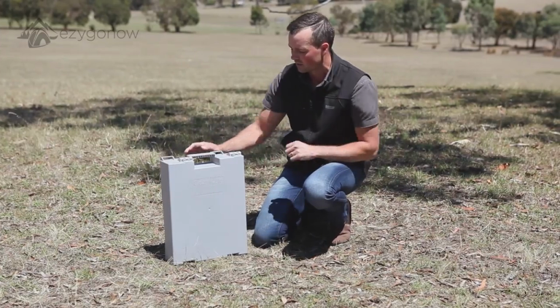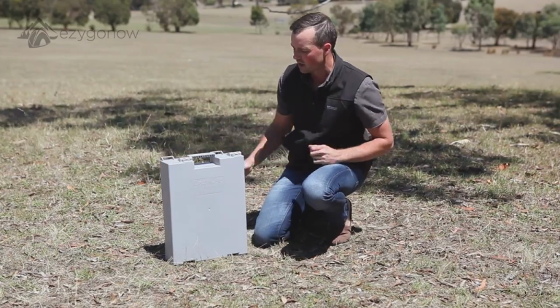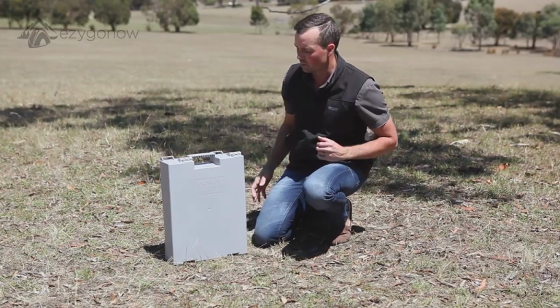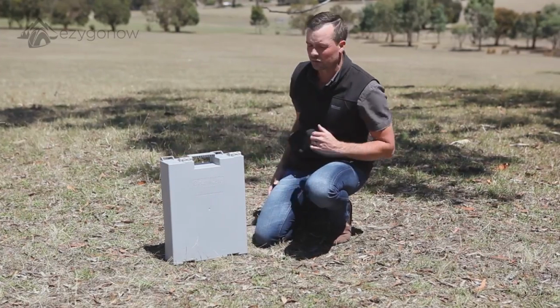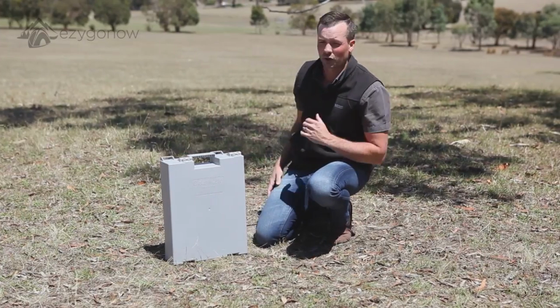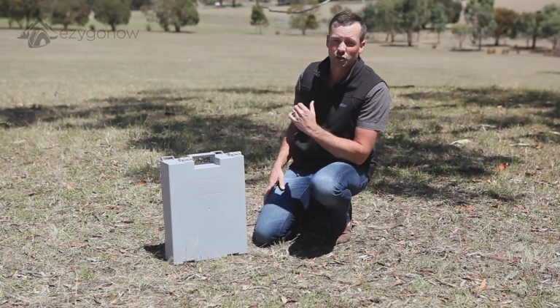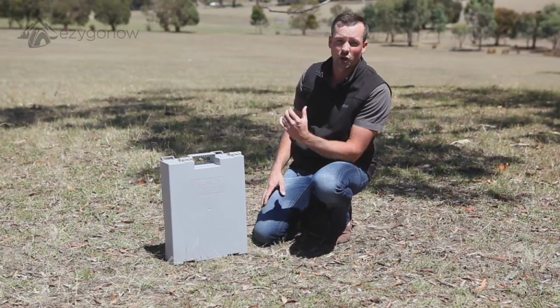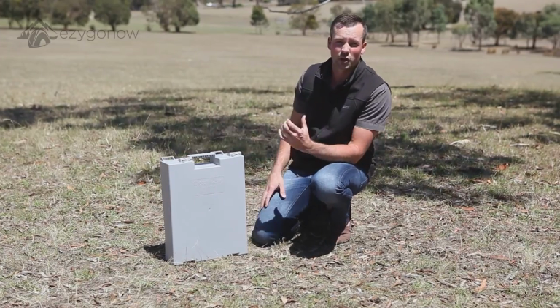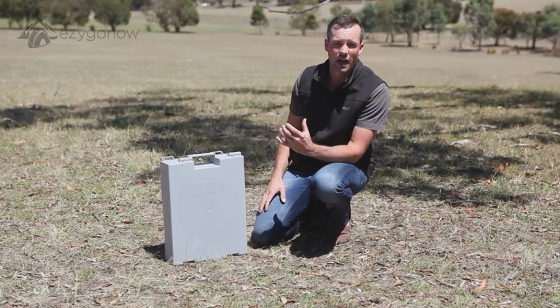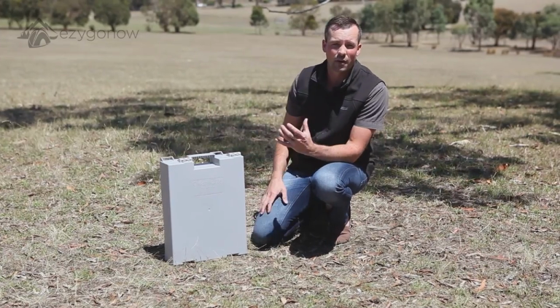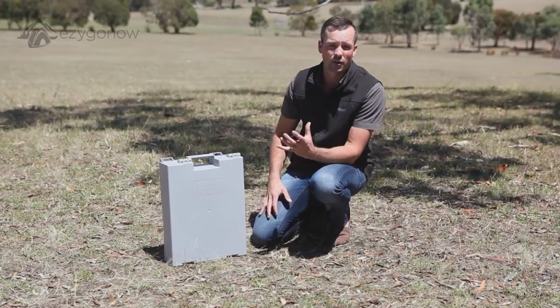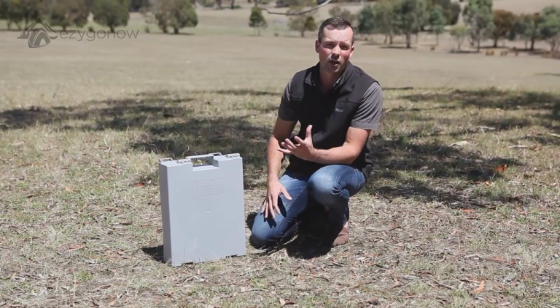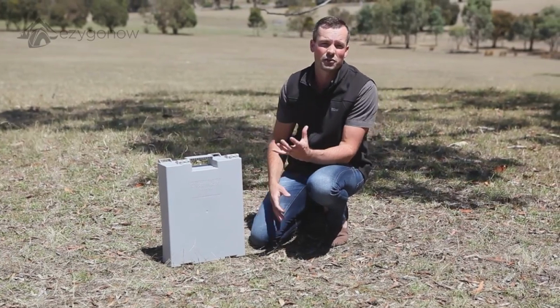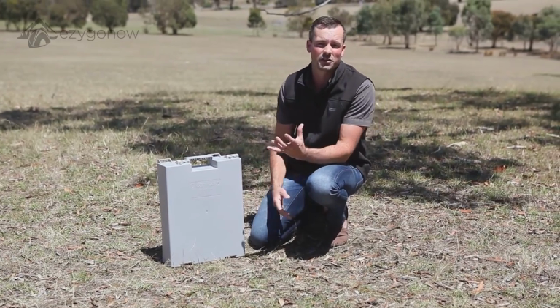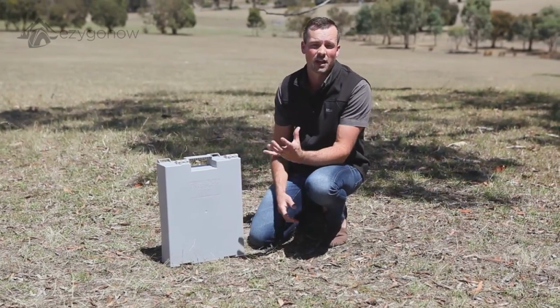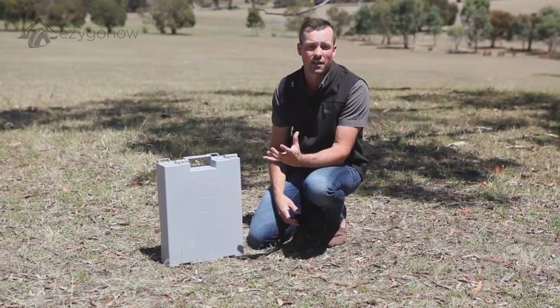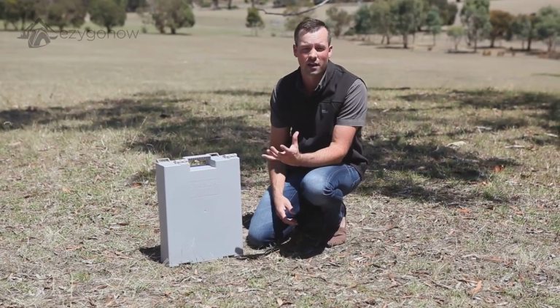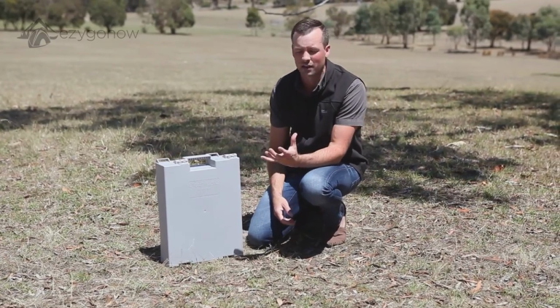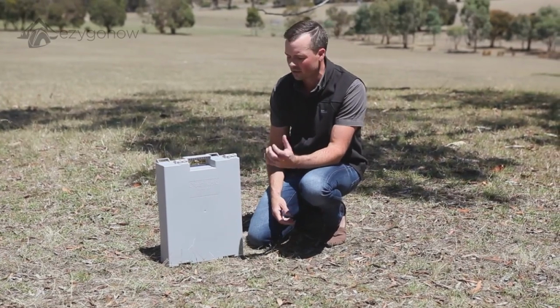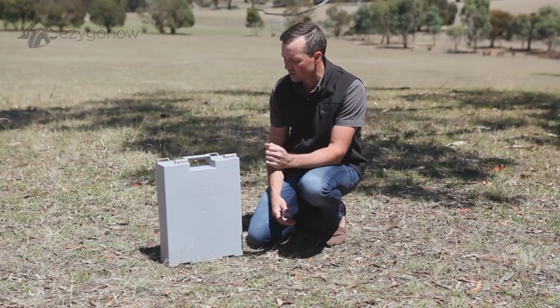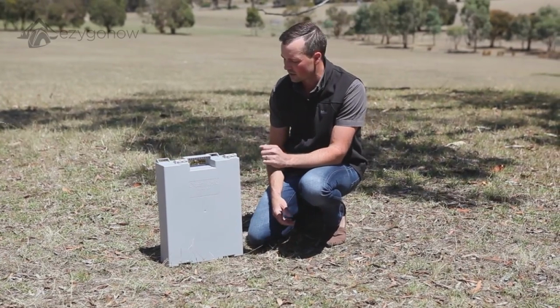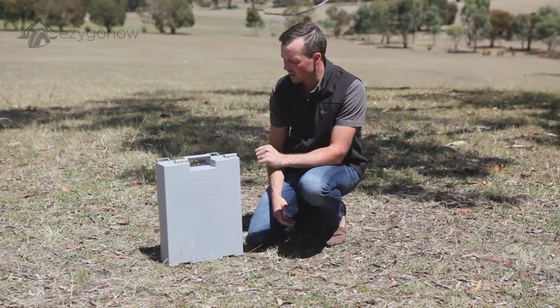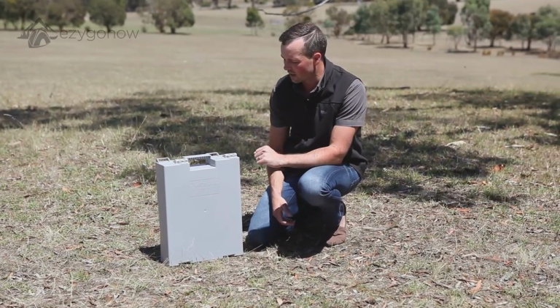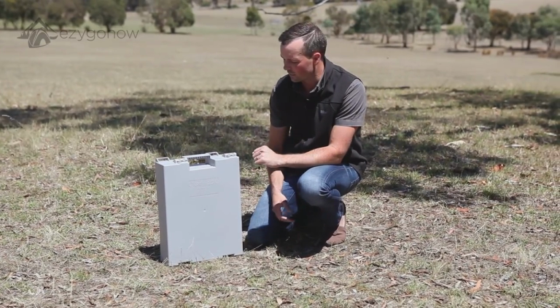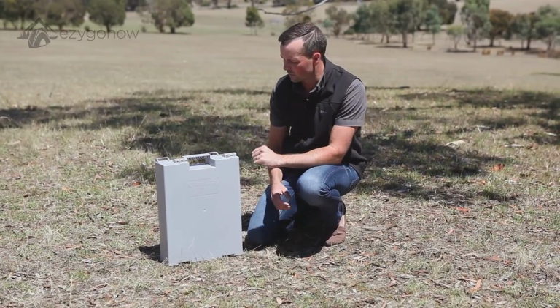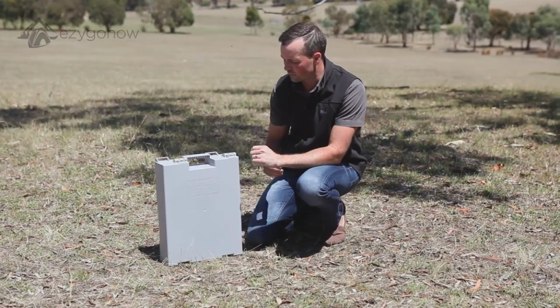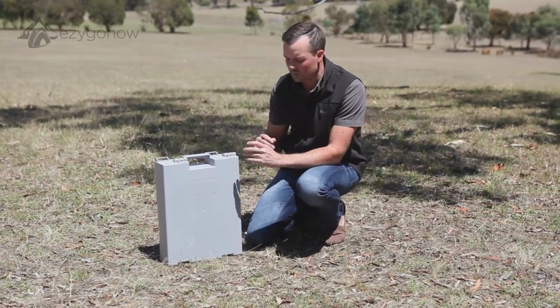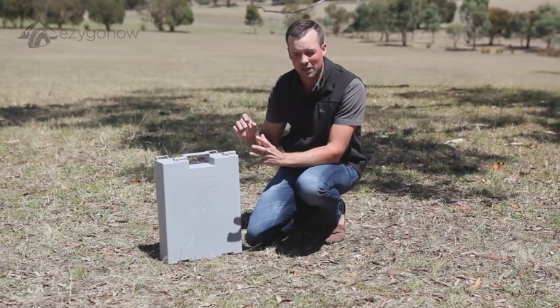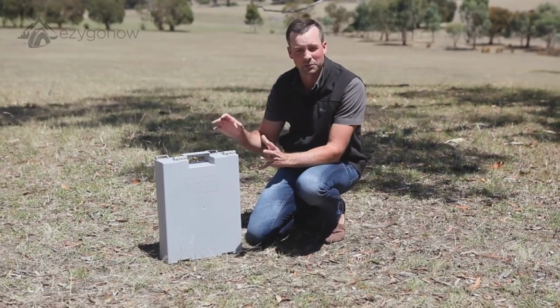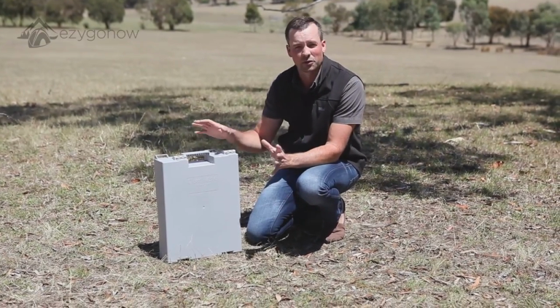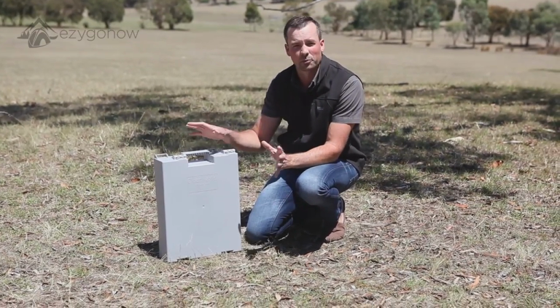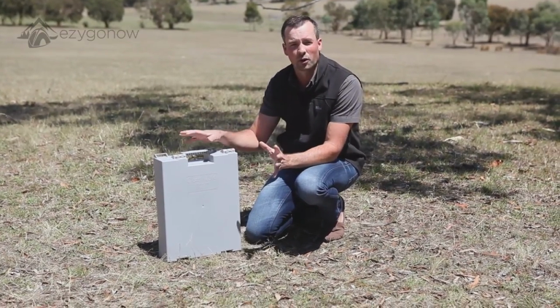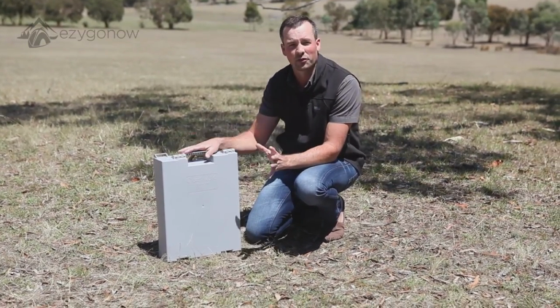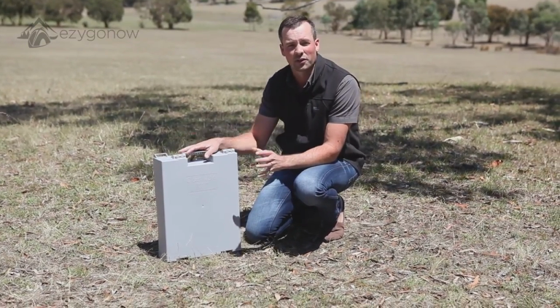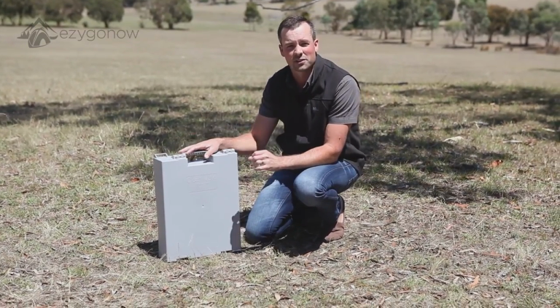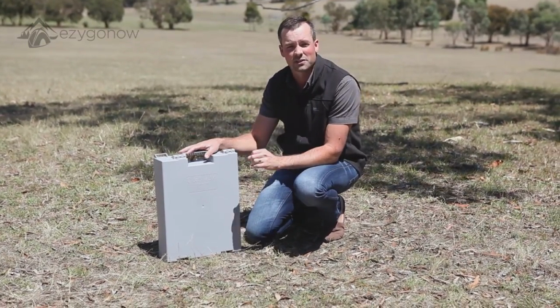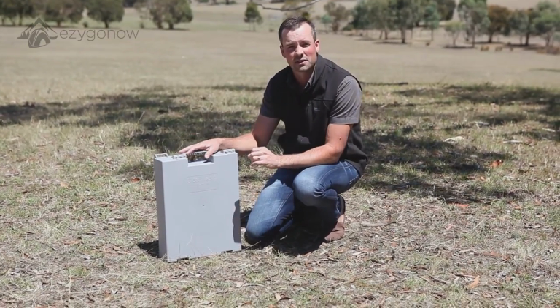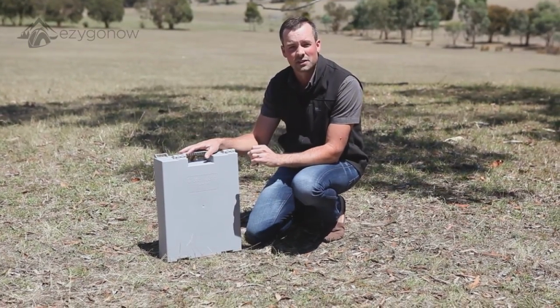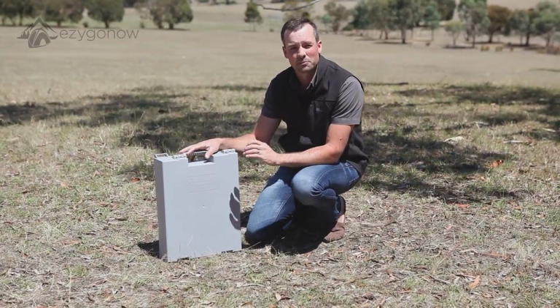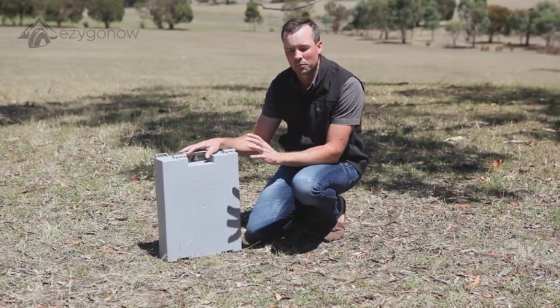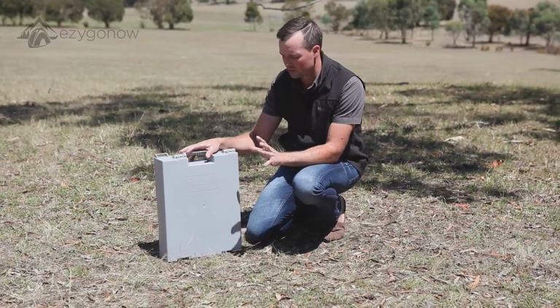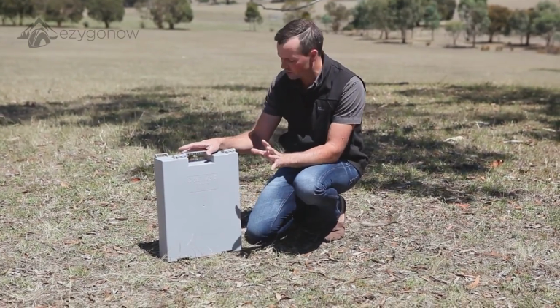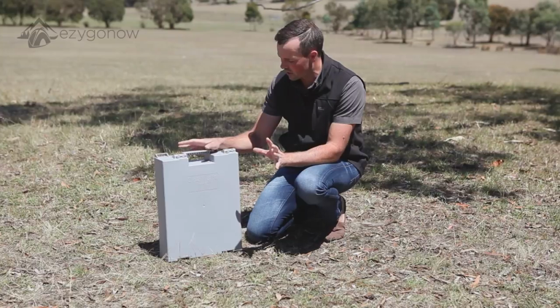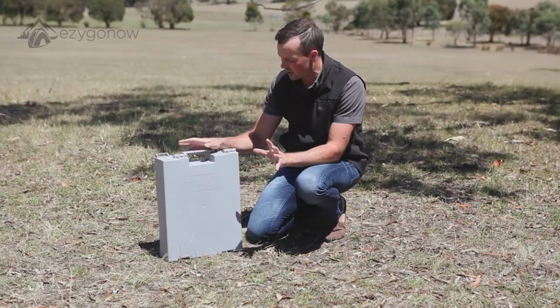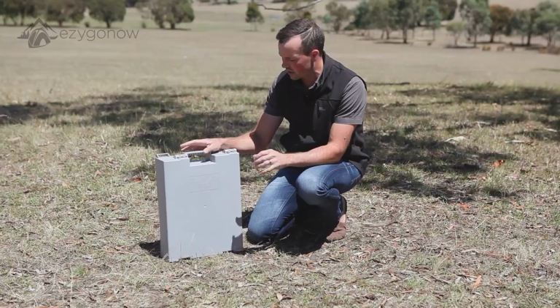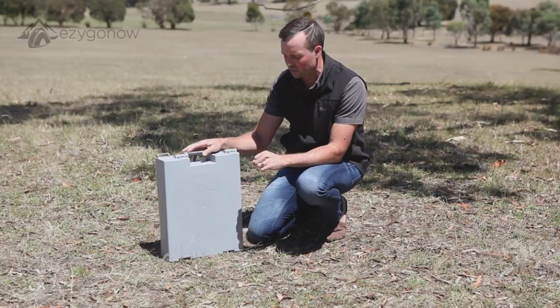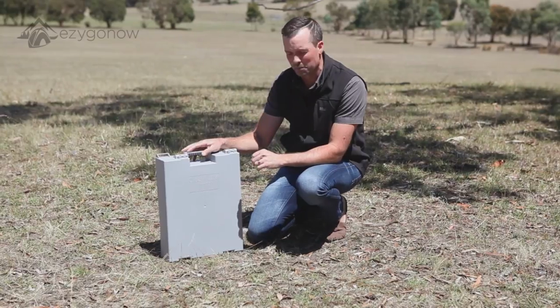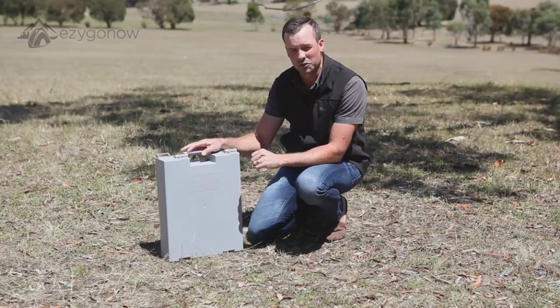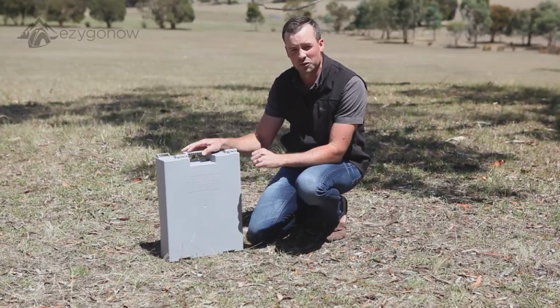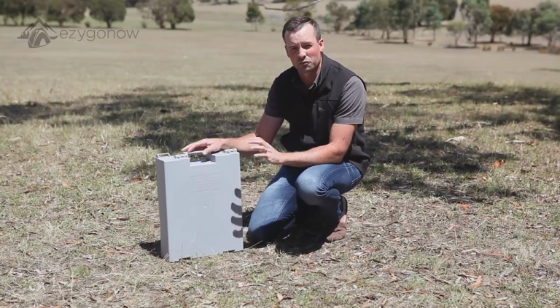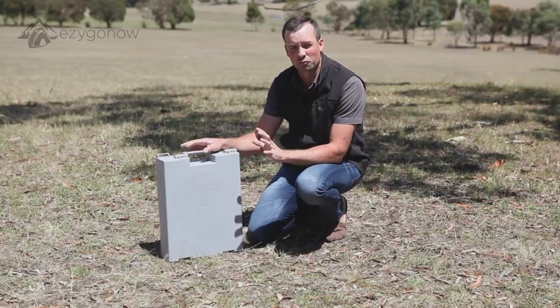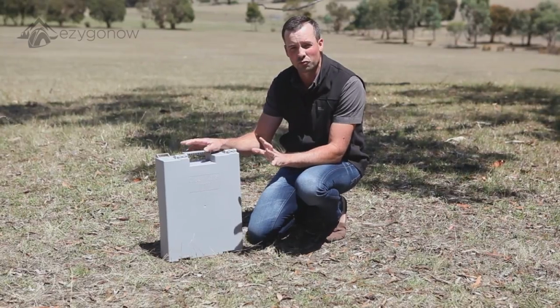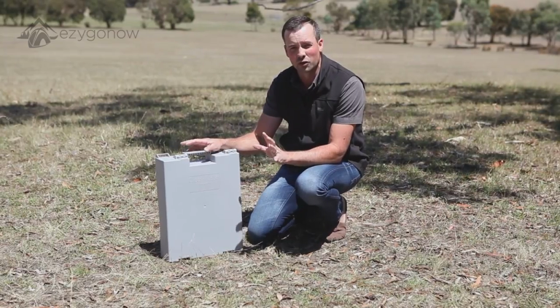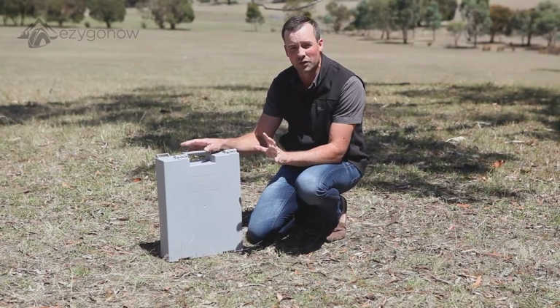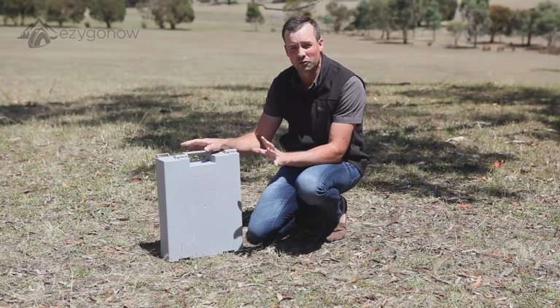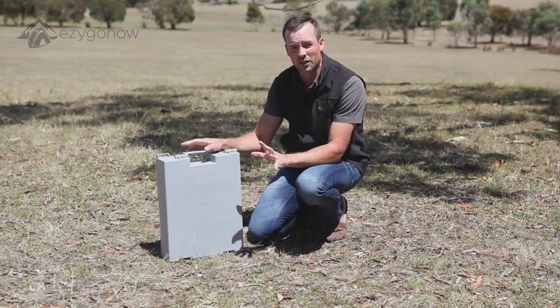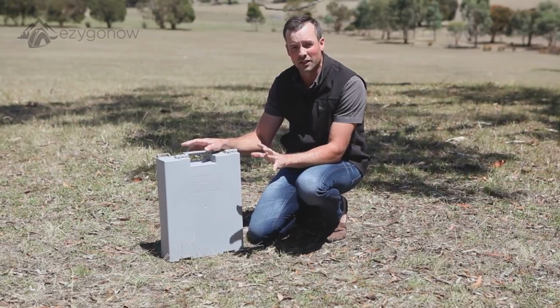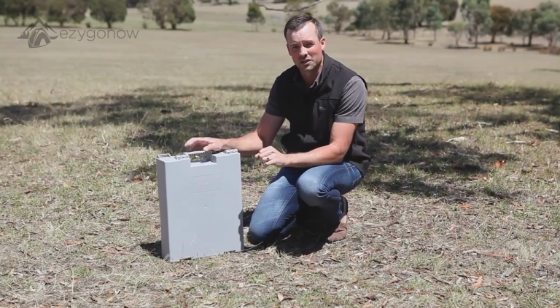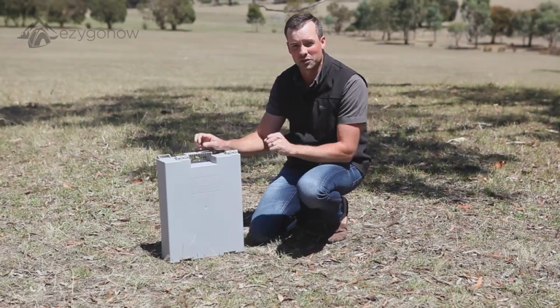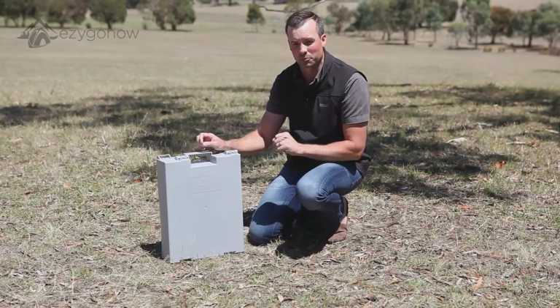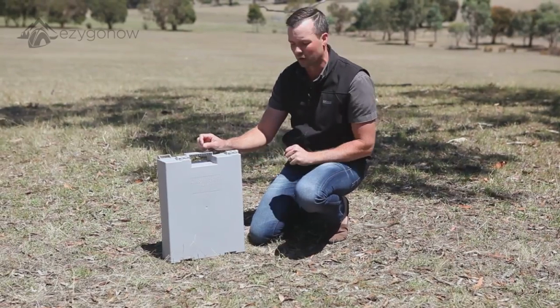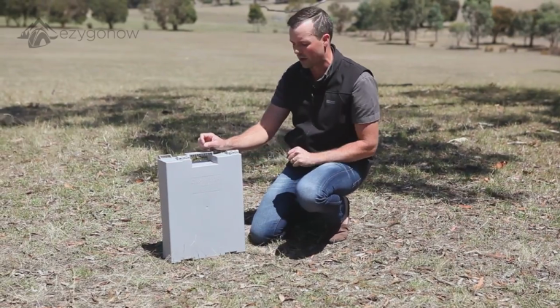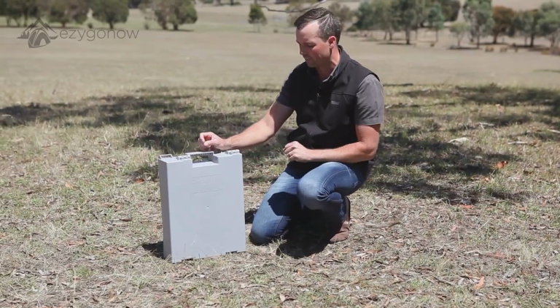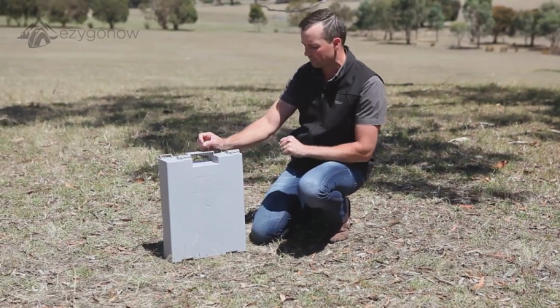I'm just going to show you how it goes together. There's a few steps in the process, but as I mentioned, it's really, really easy to put up.